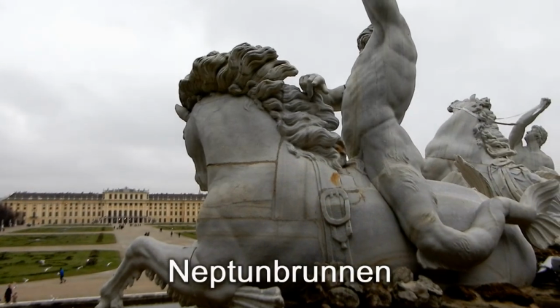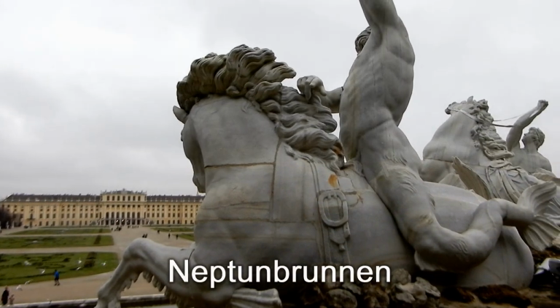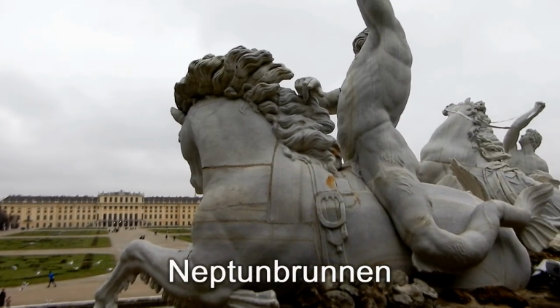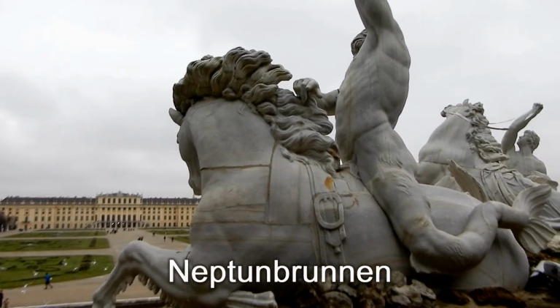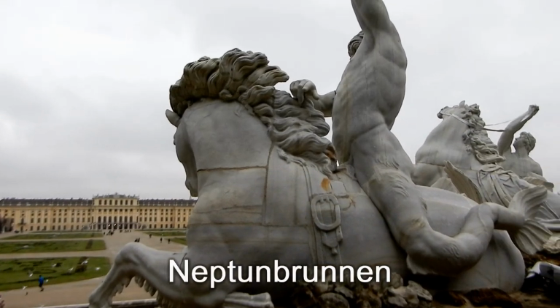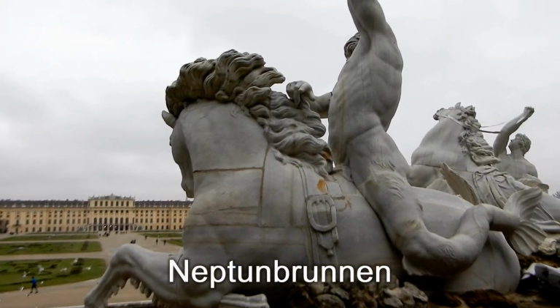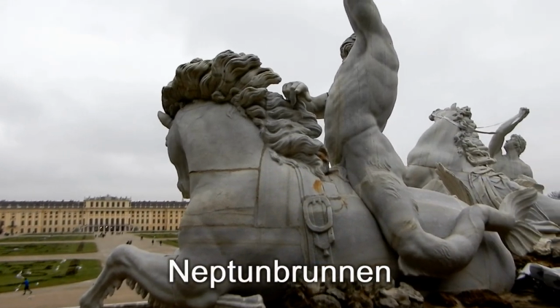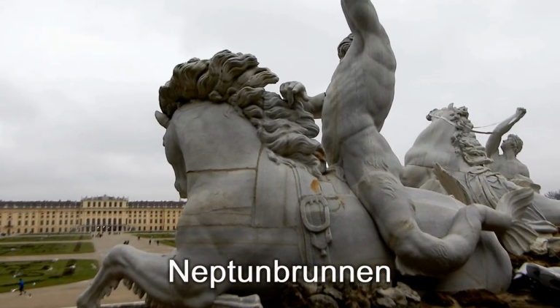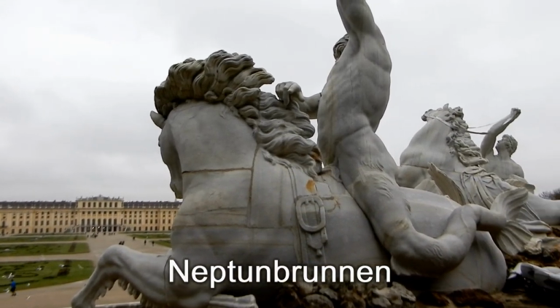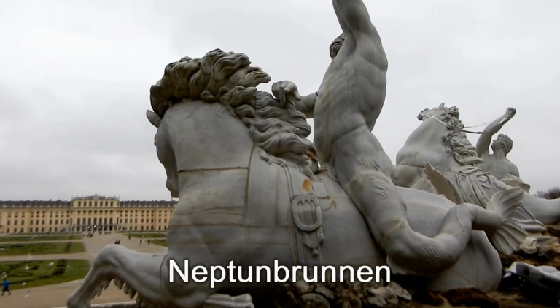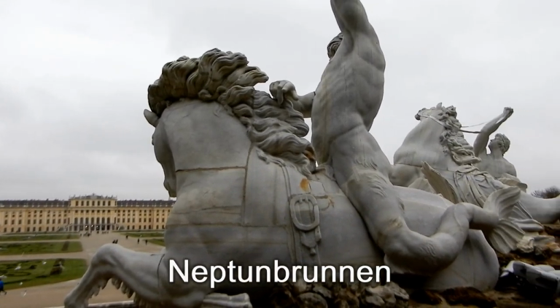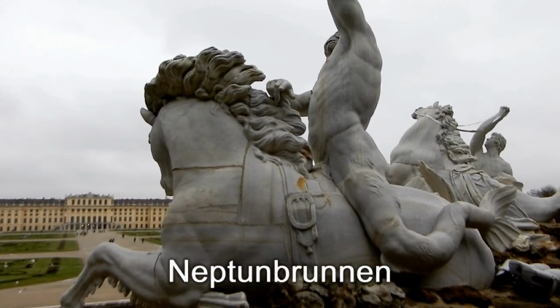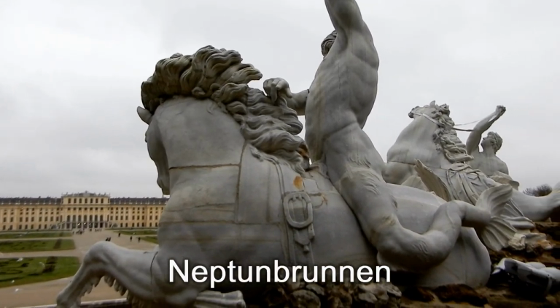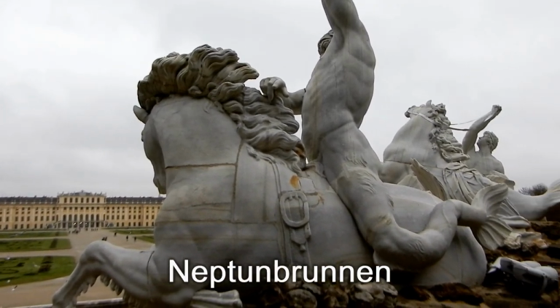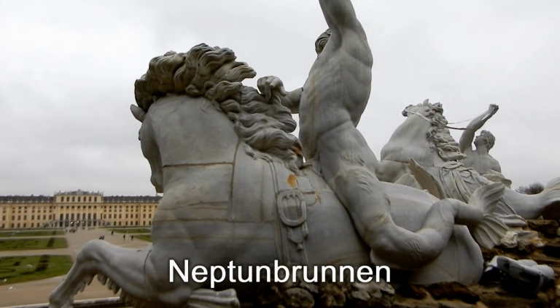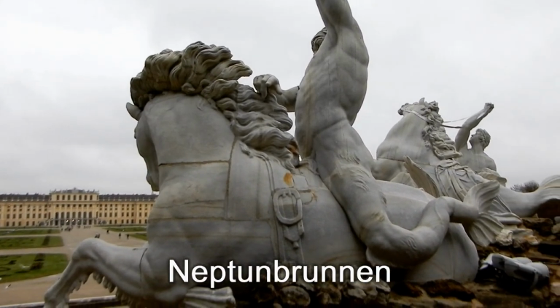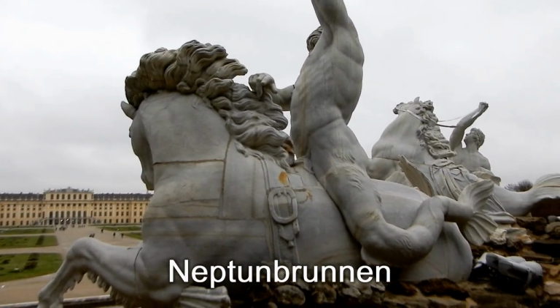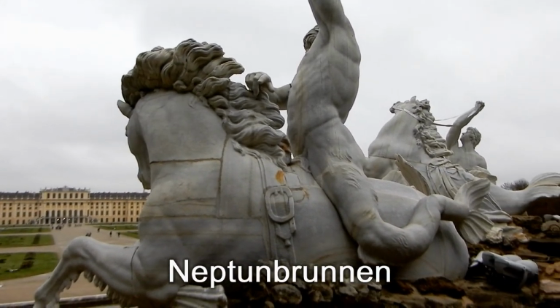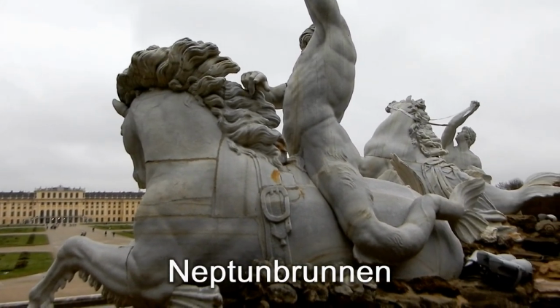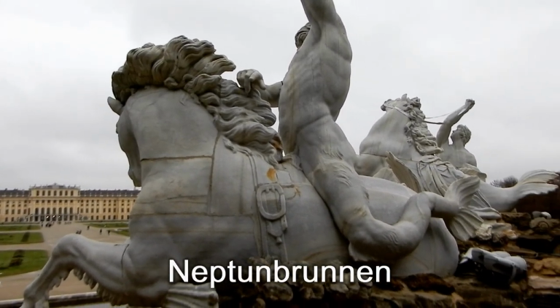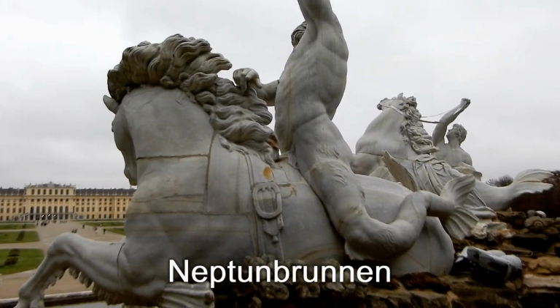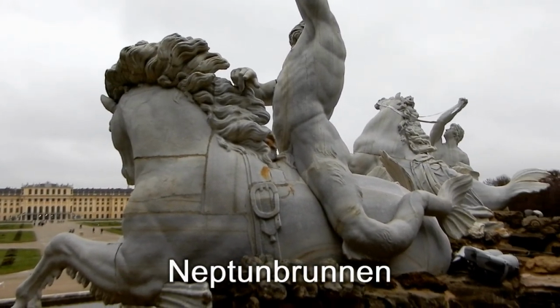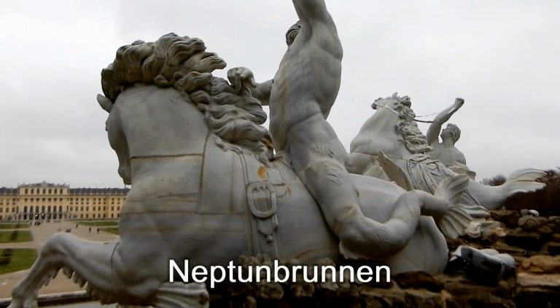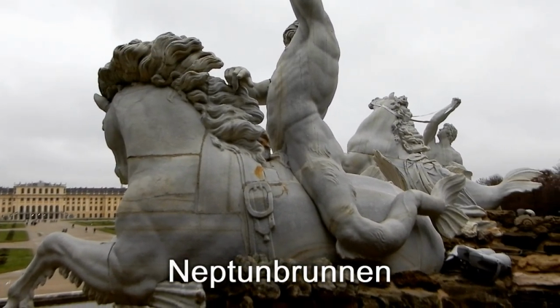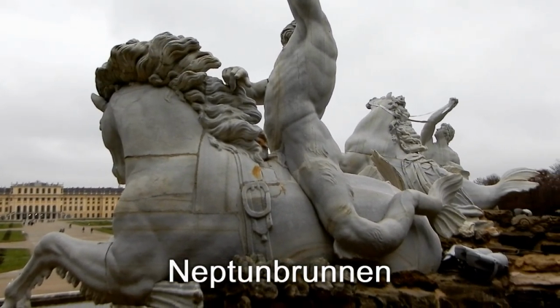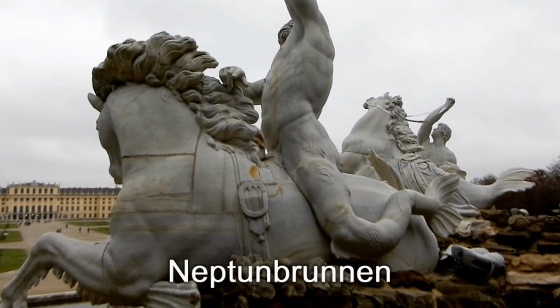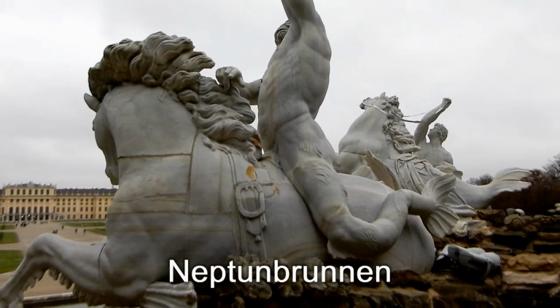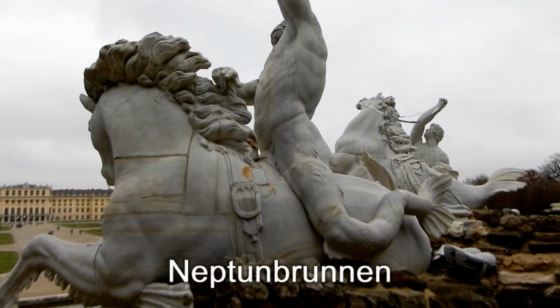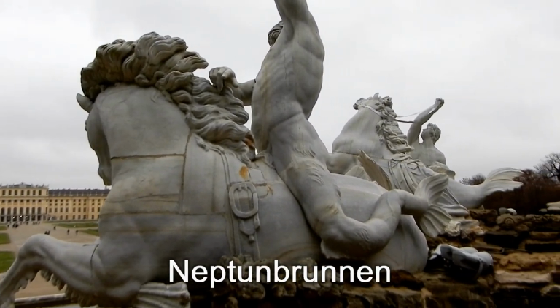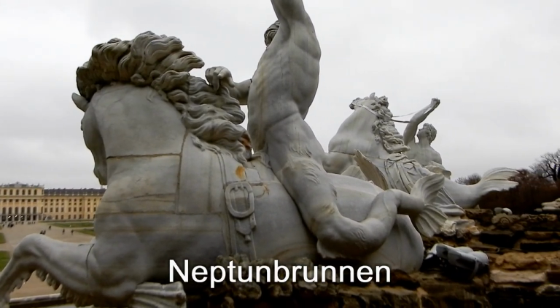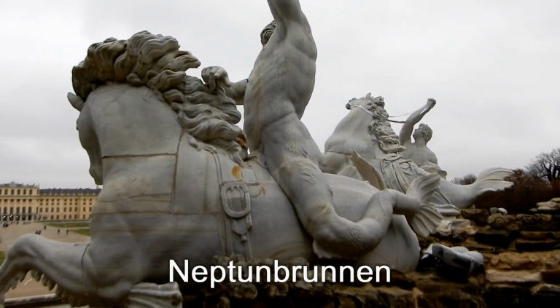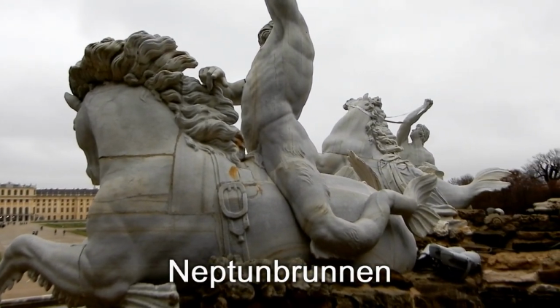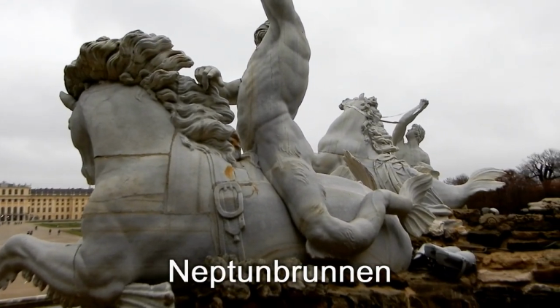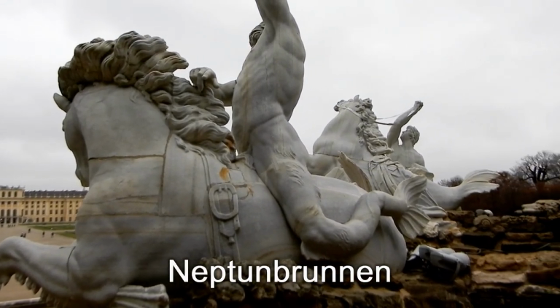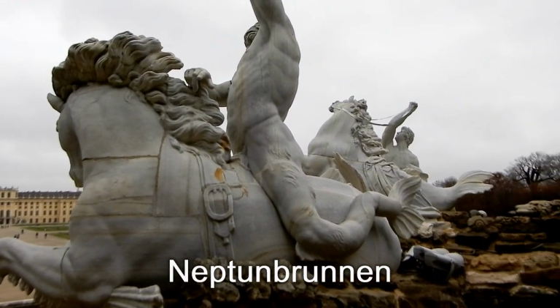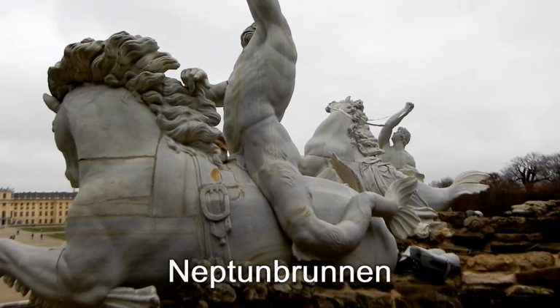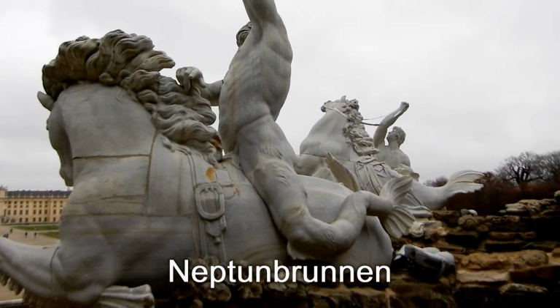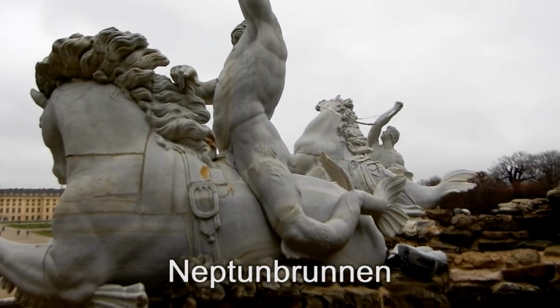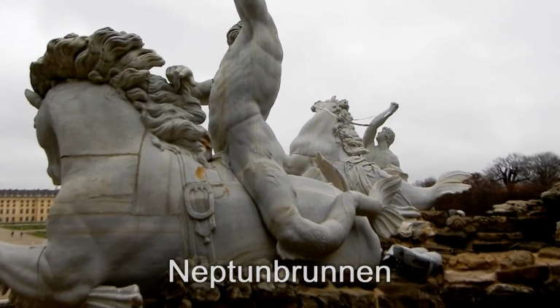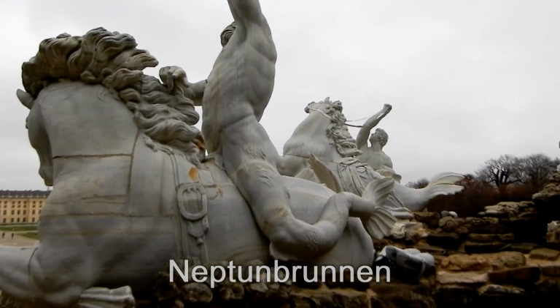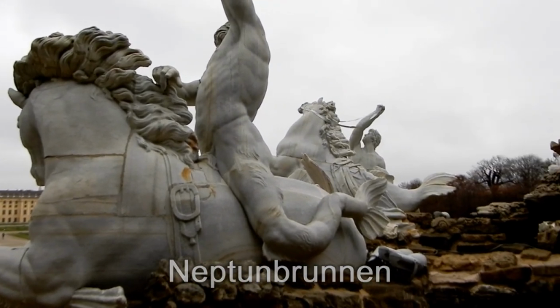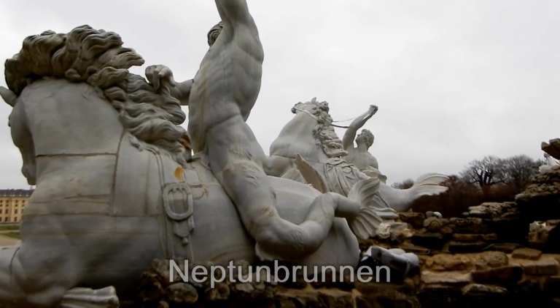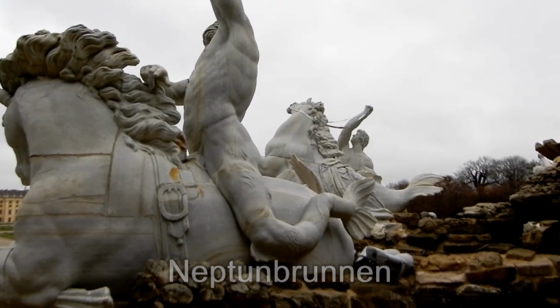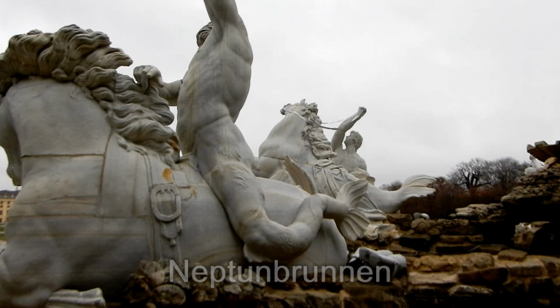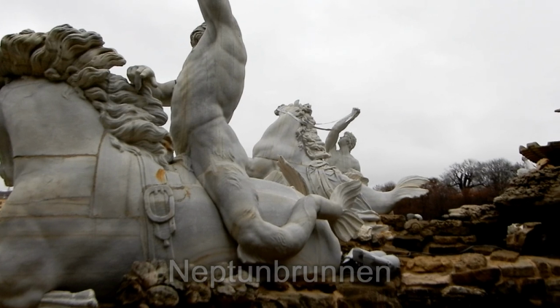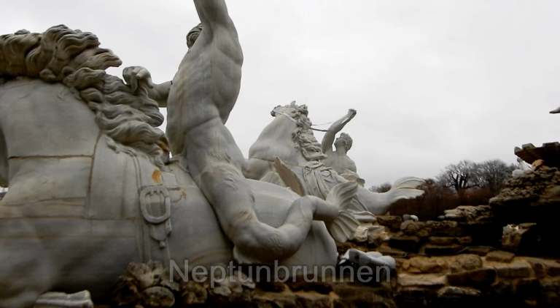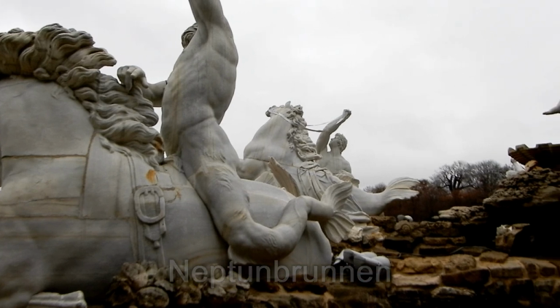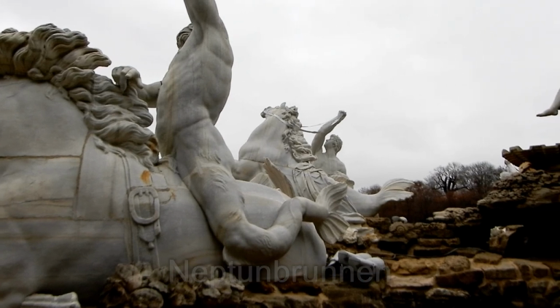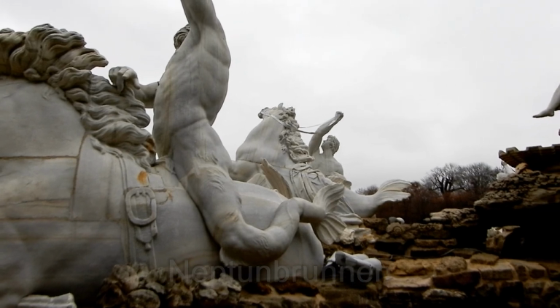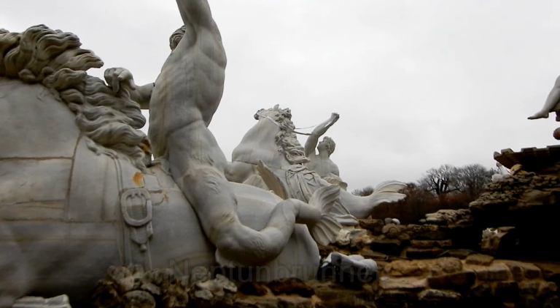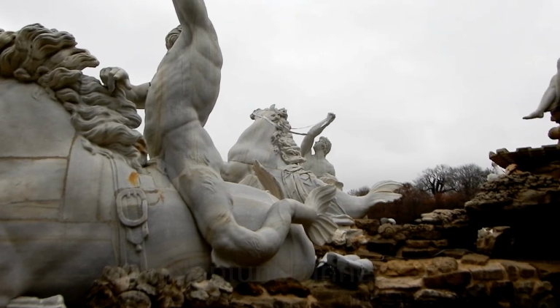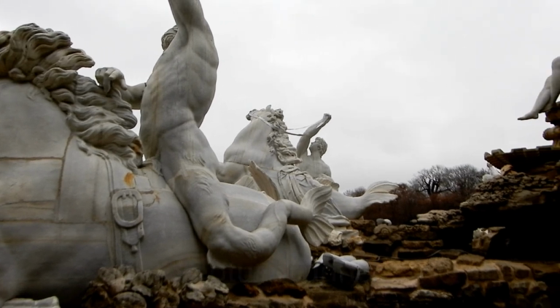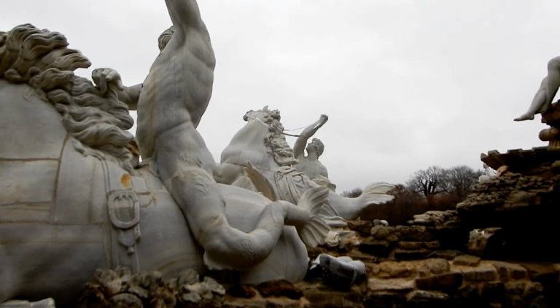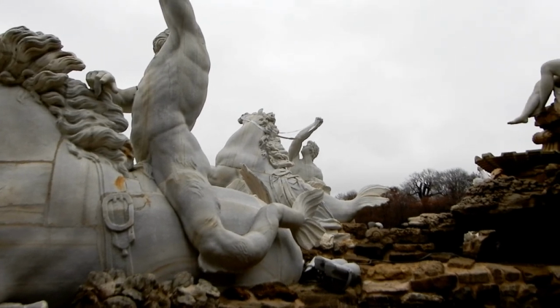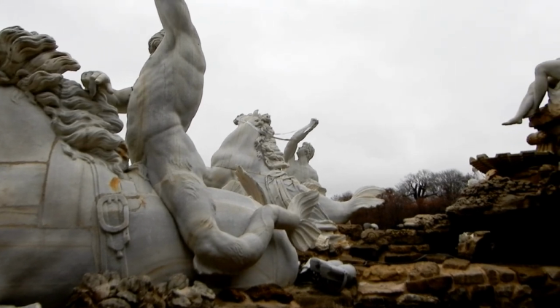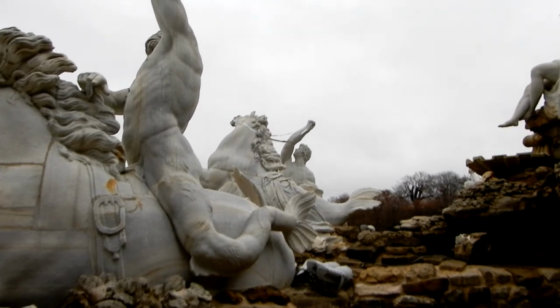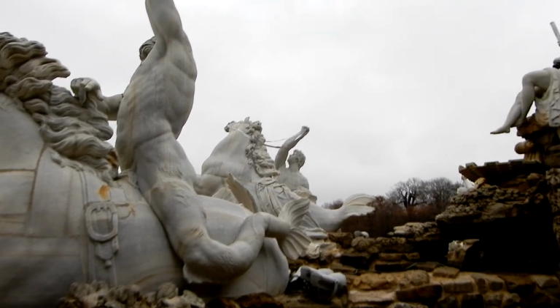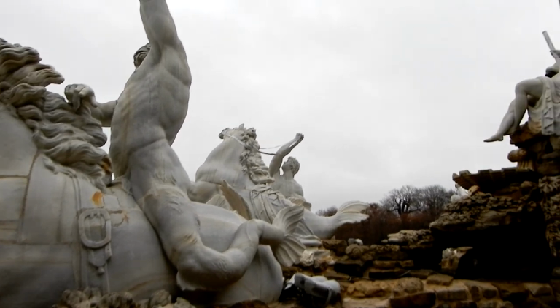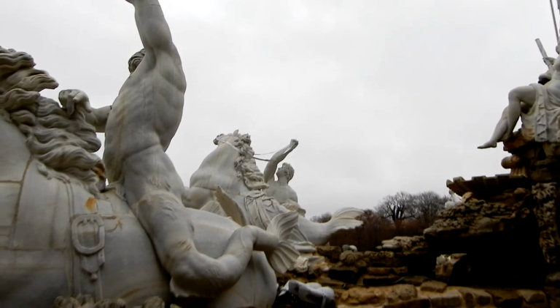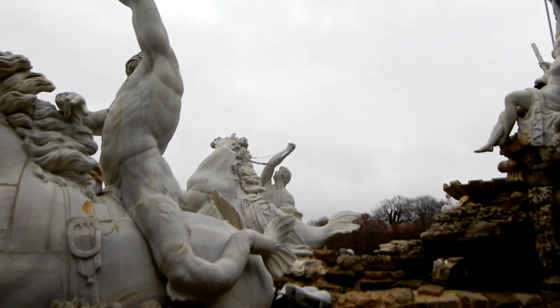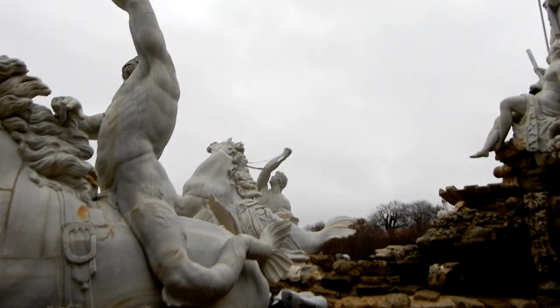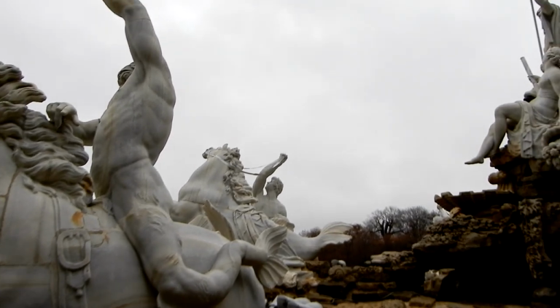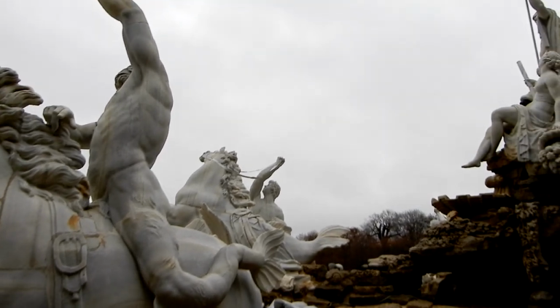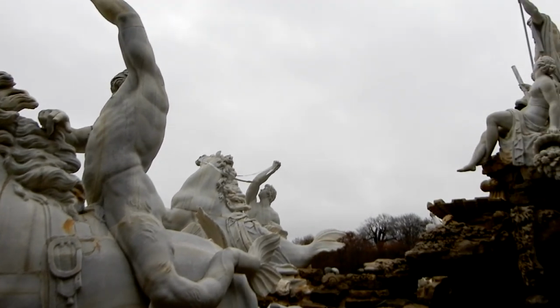Der Neptunbrunnen mal nicht von vorne, sondern seitlich bzw. von hinten gesehen.